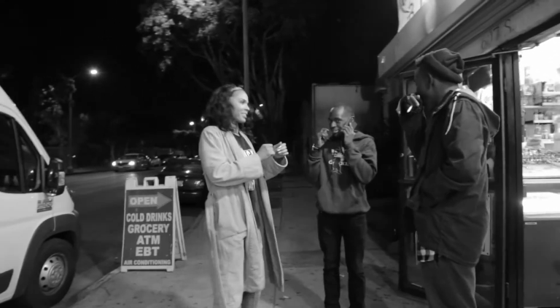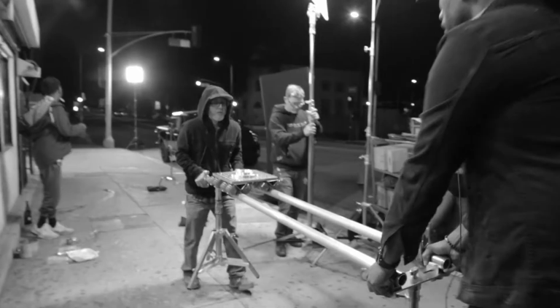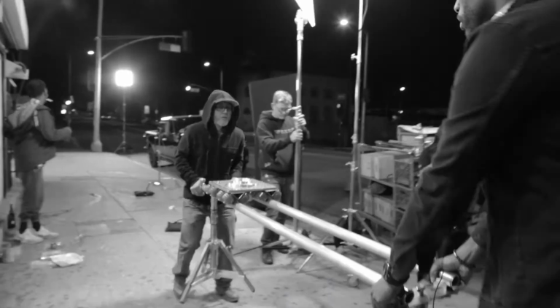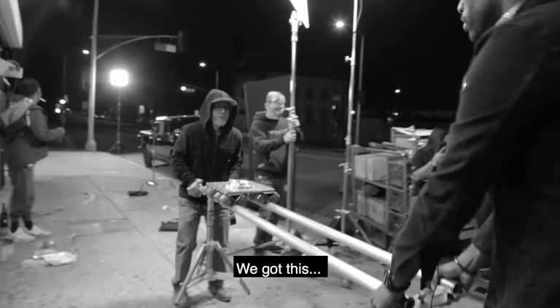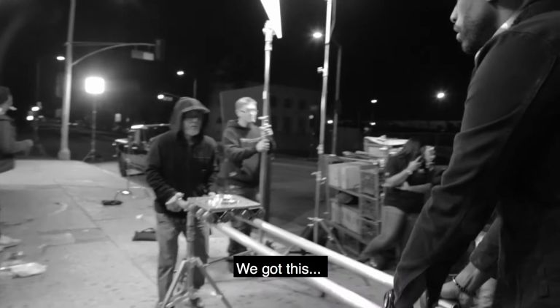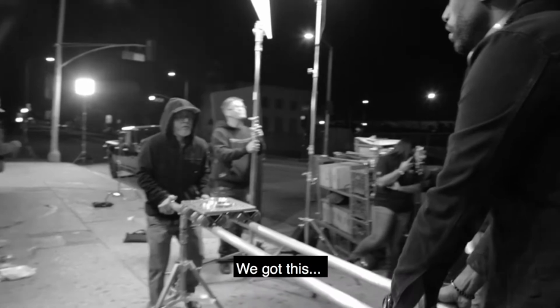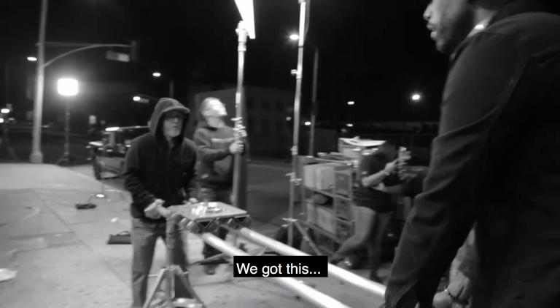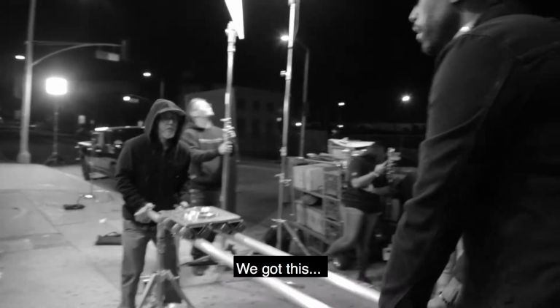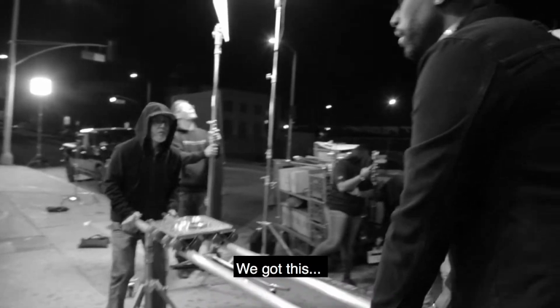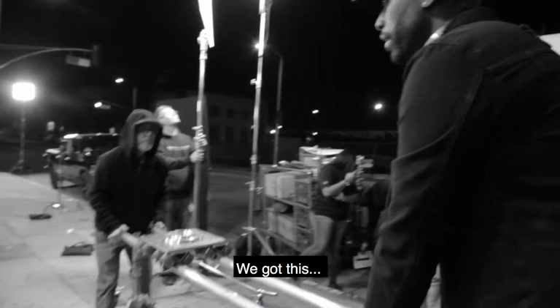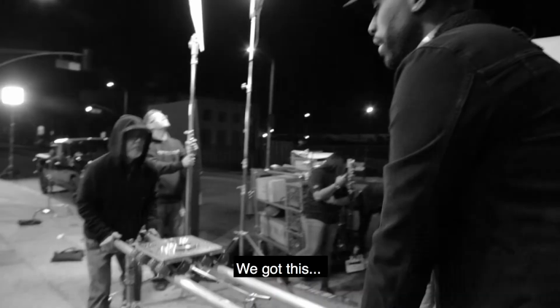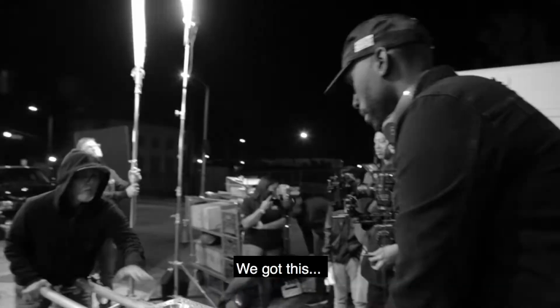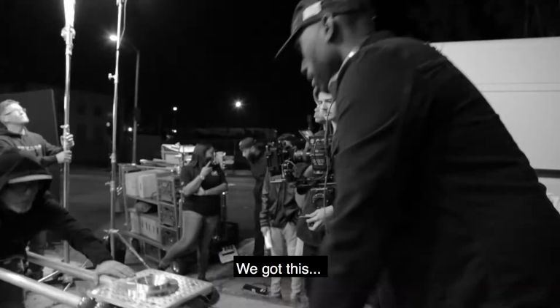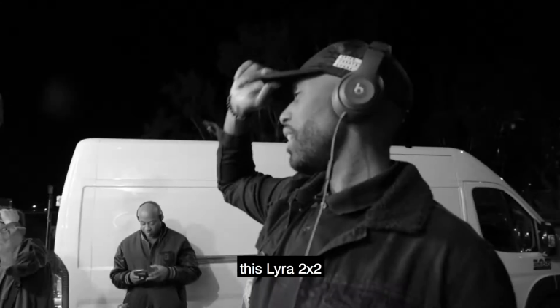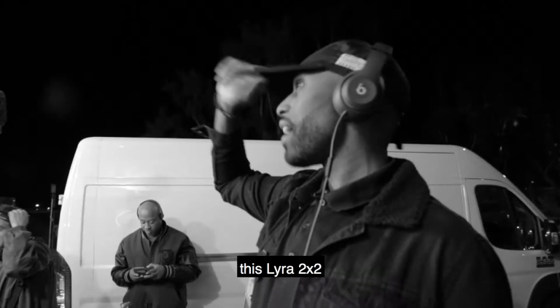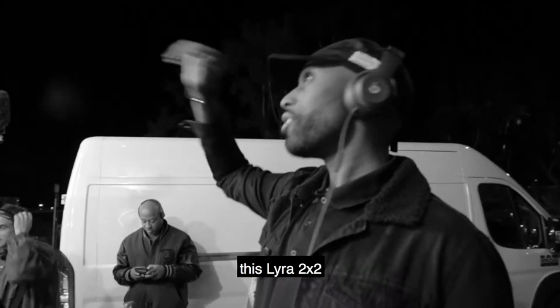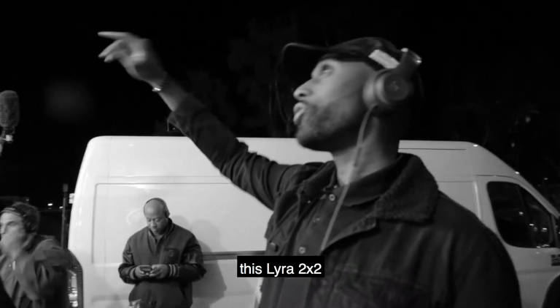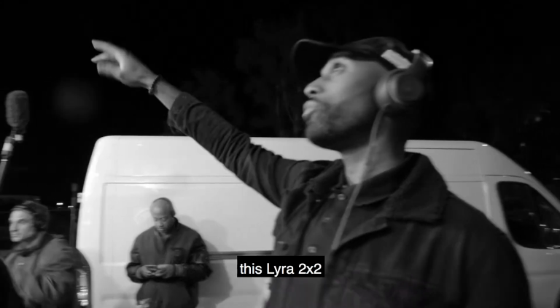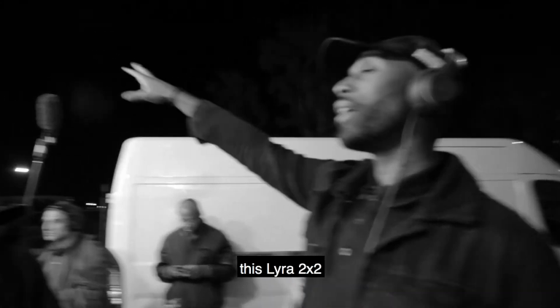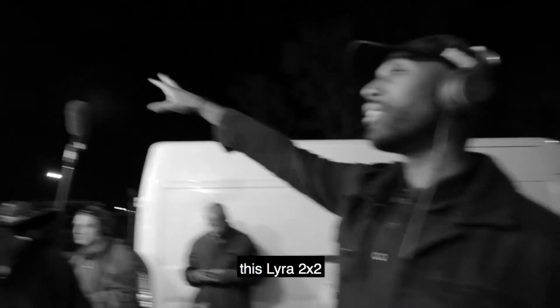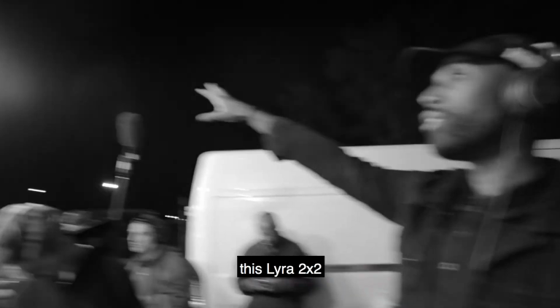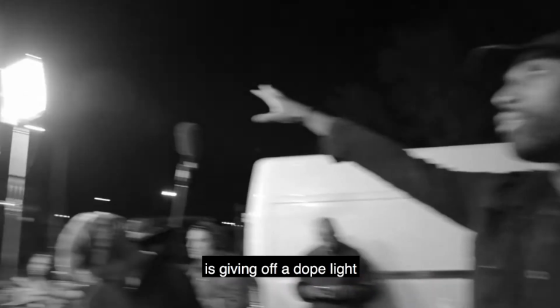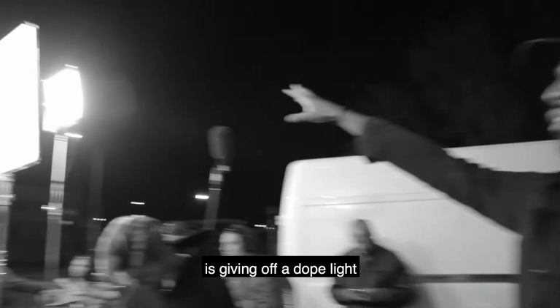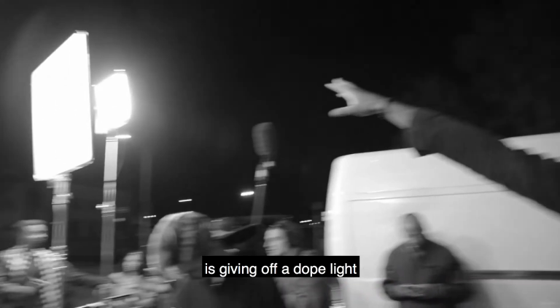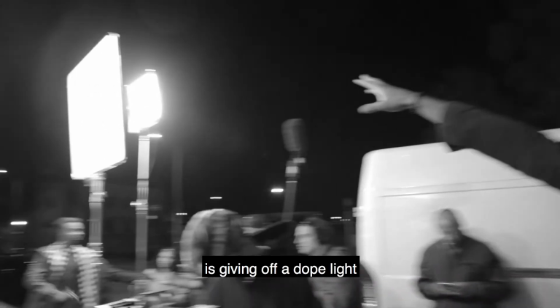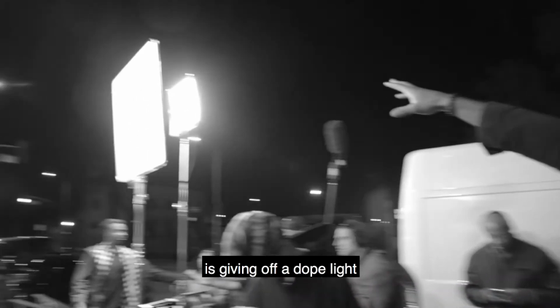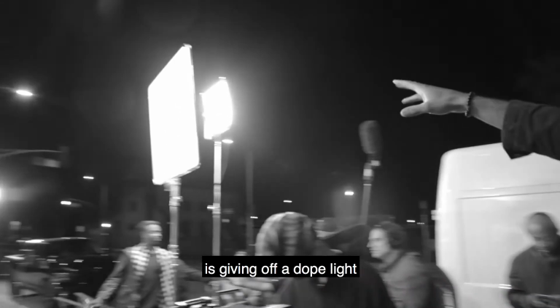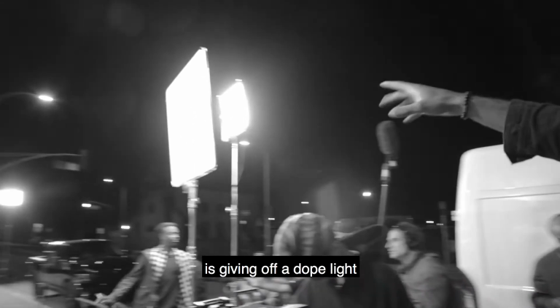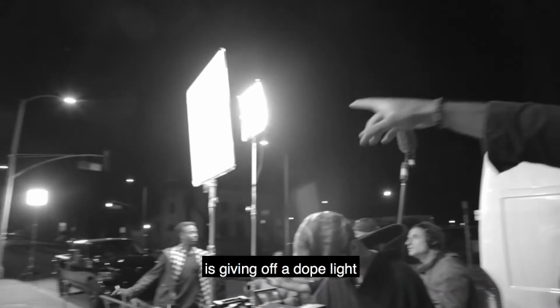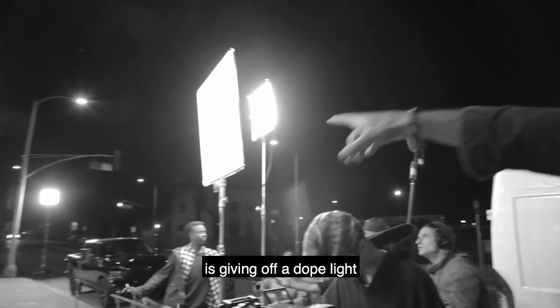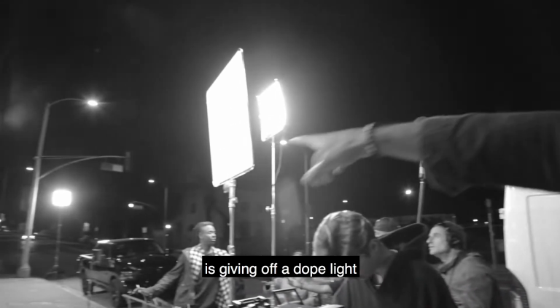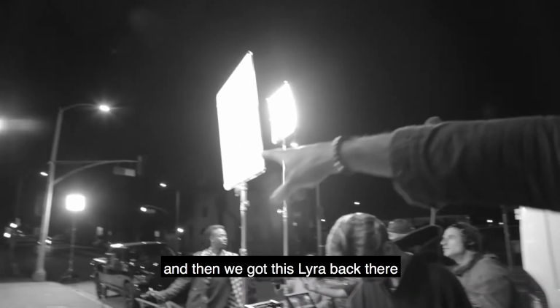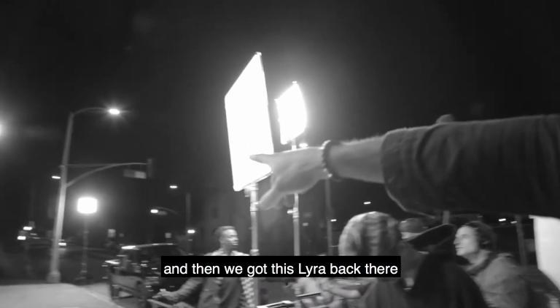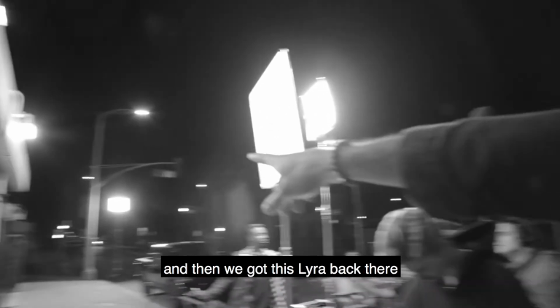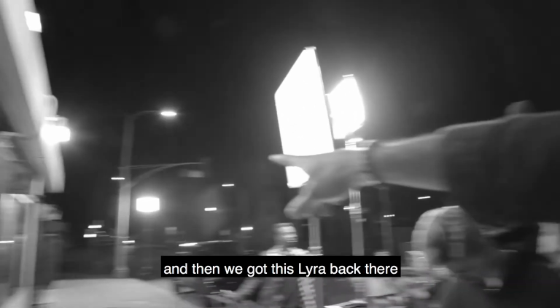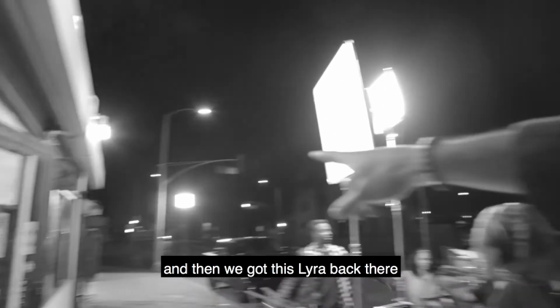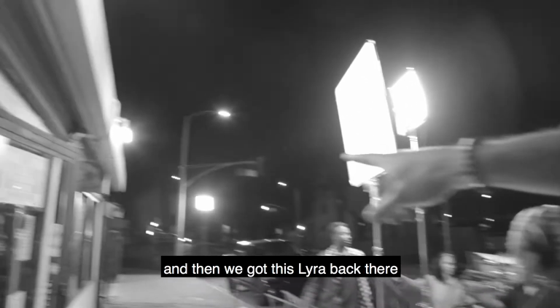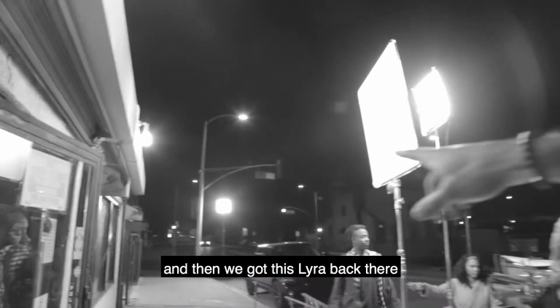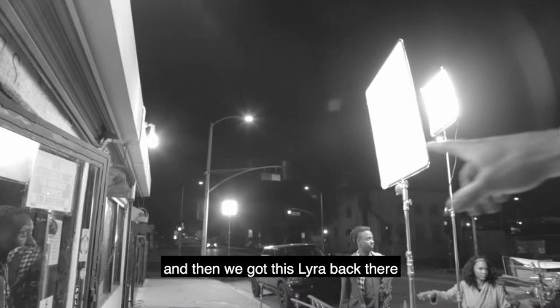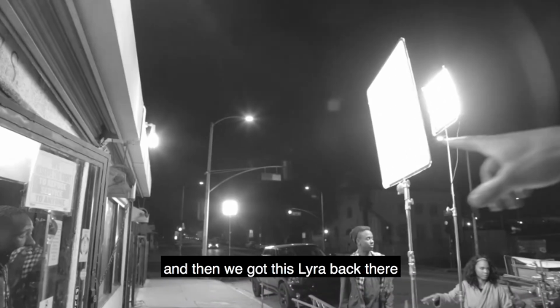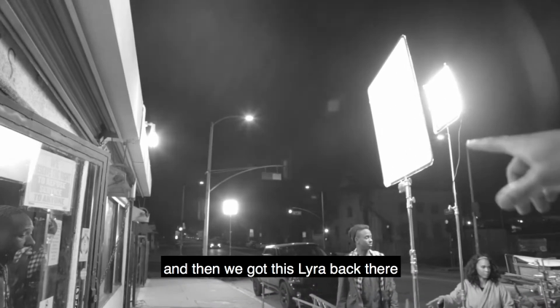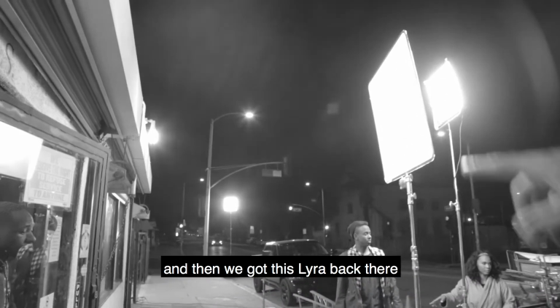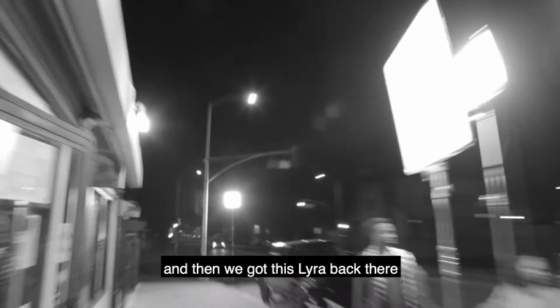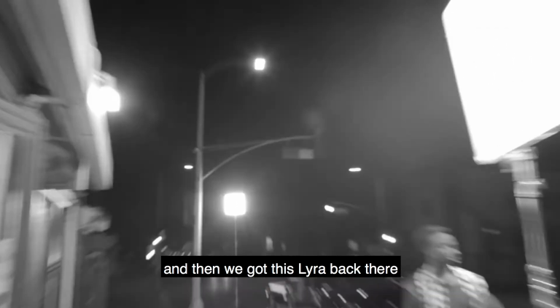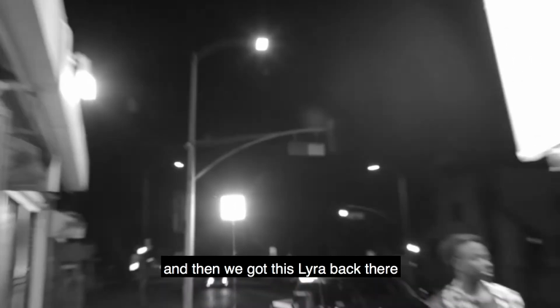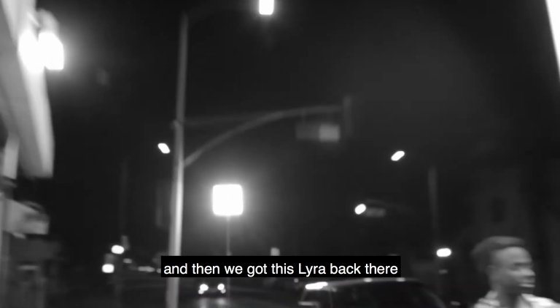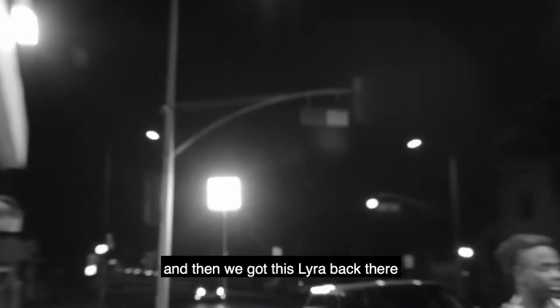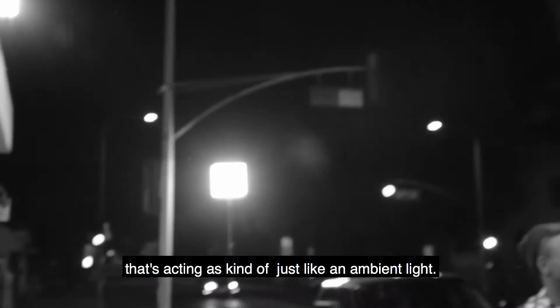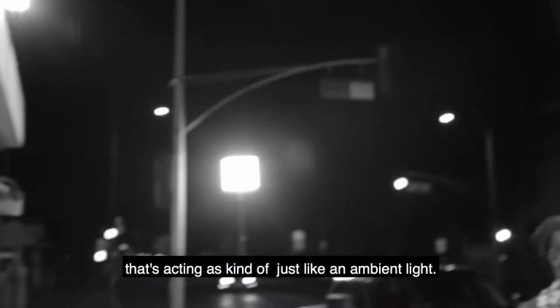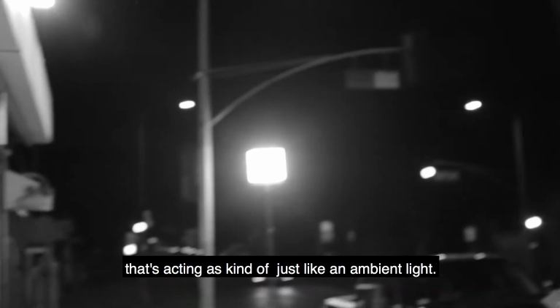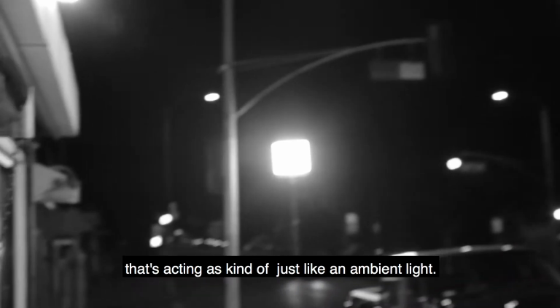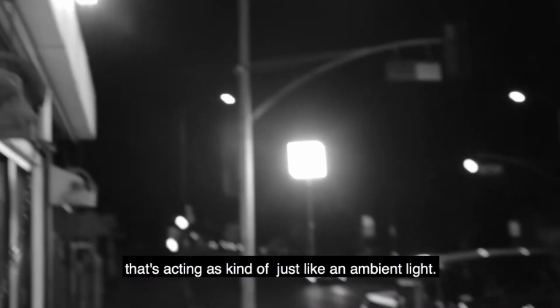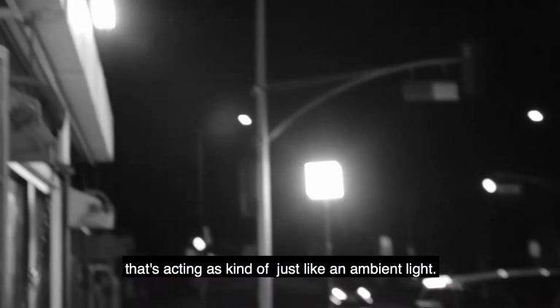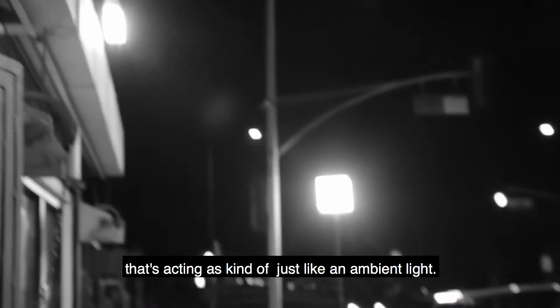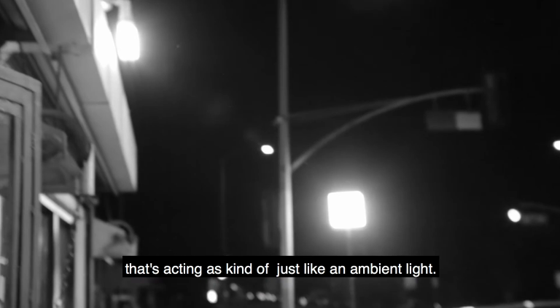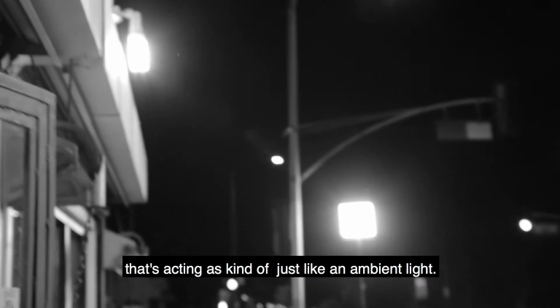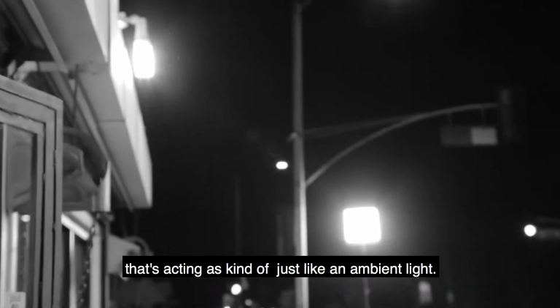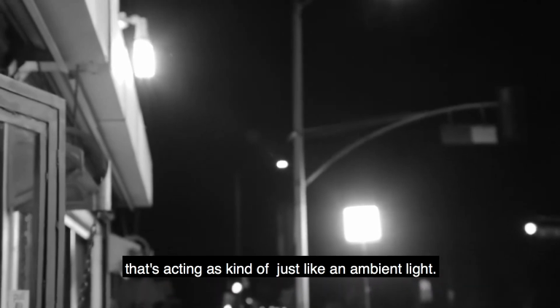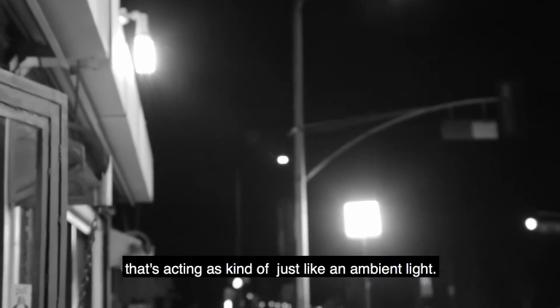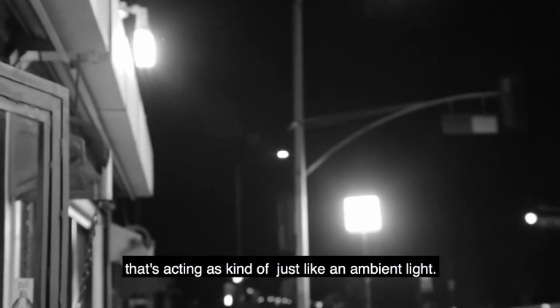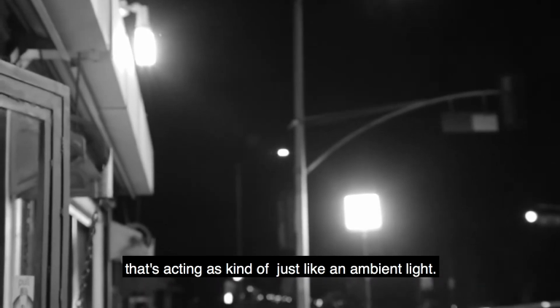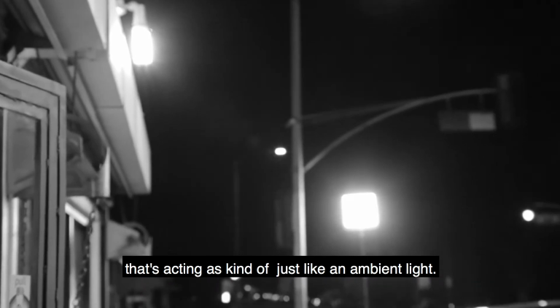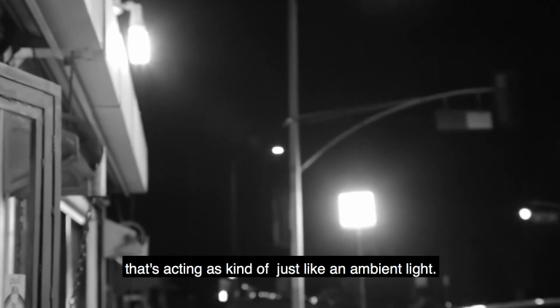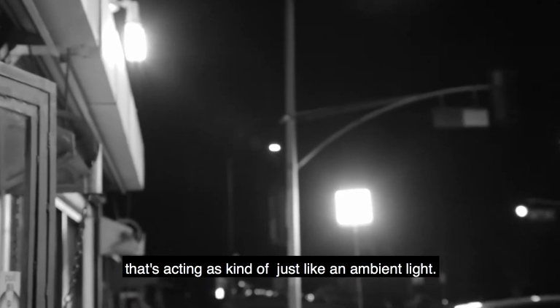We got this Lyra 2x2 giving off a dope light, and then we got this Lyra back there that's kind of just like an ambient light.